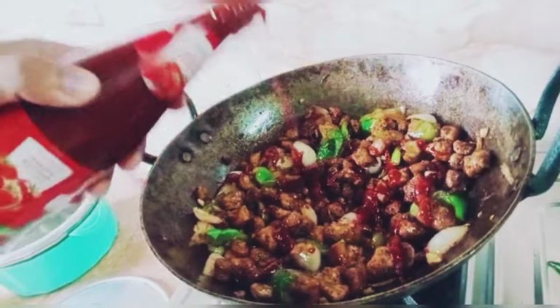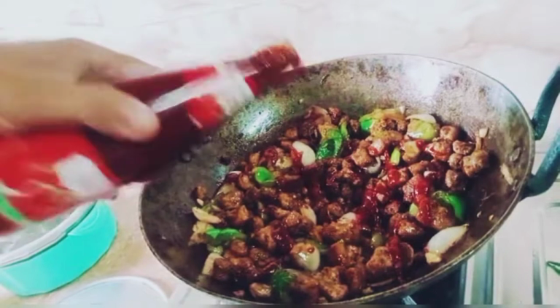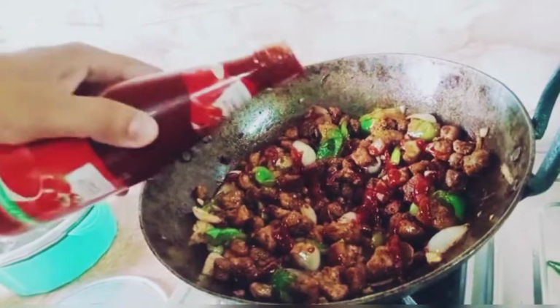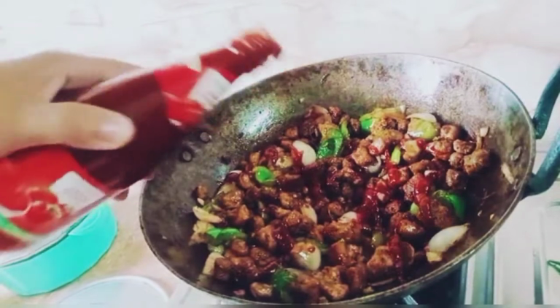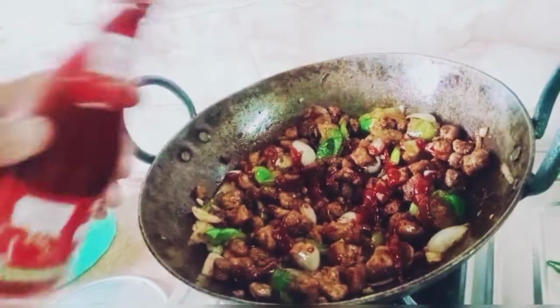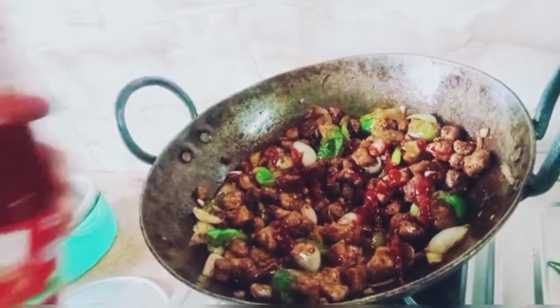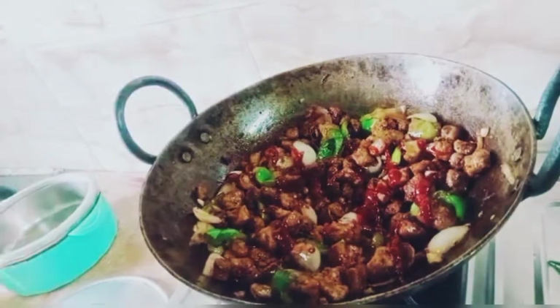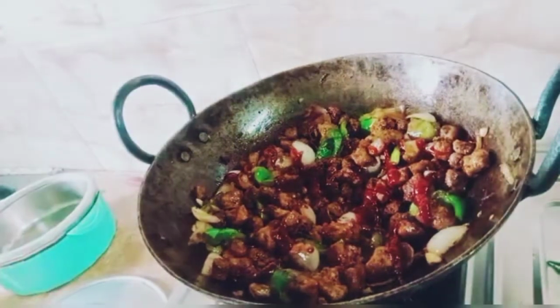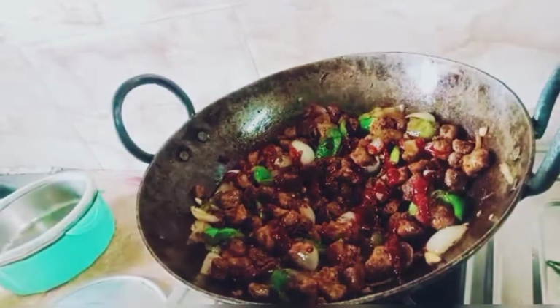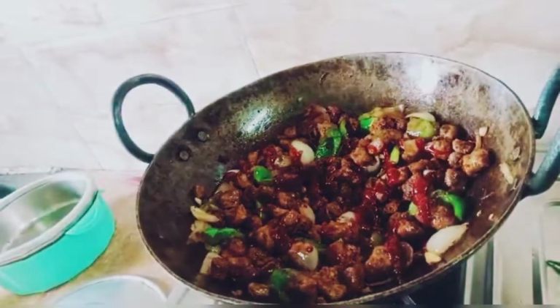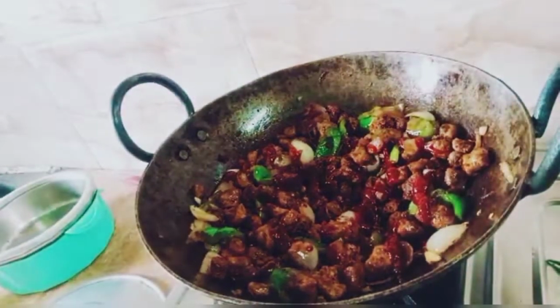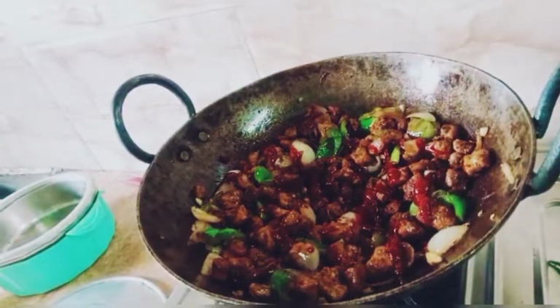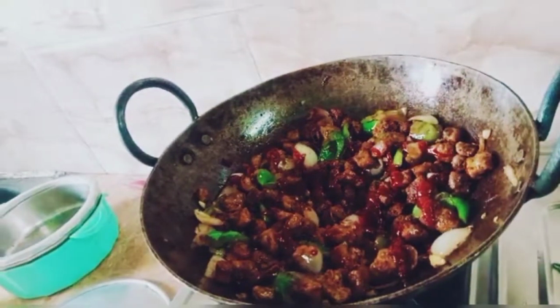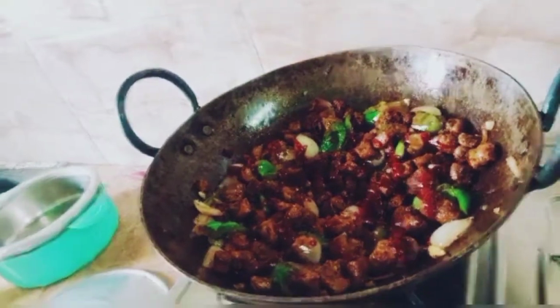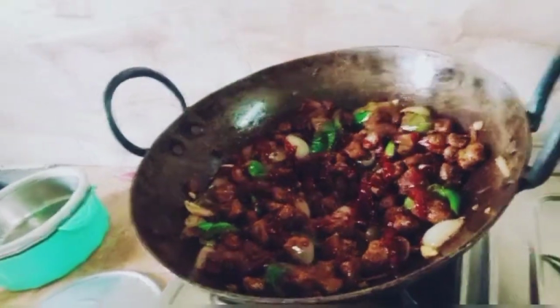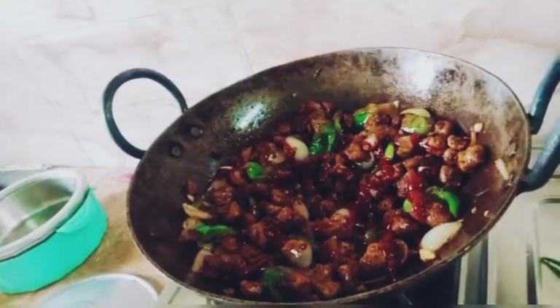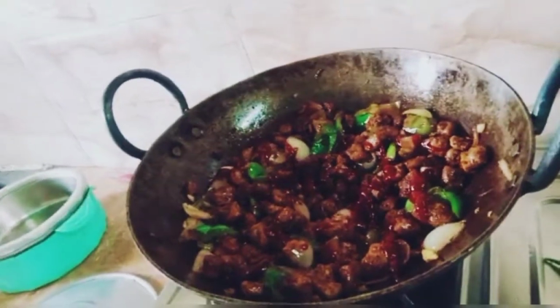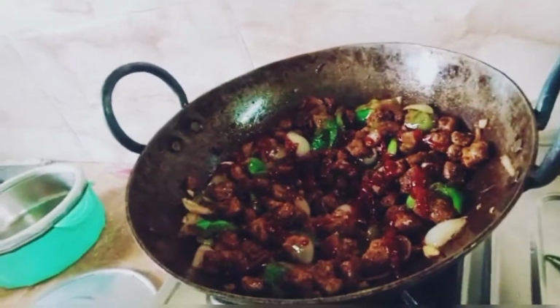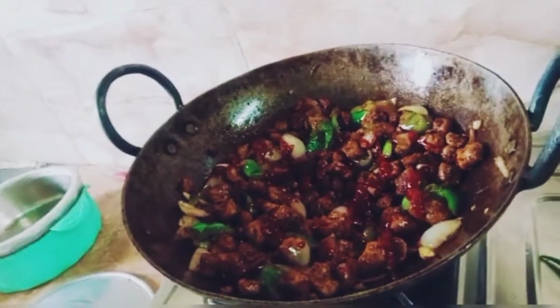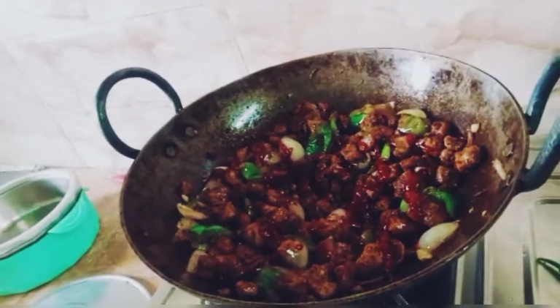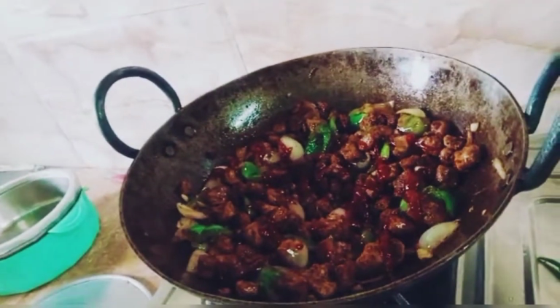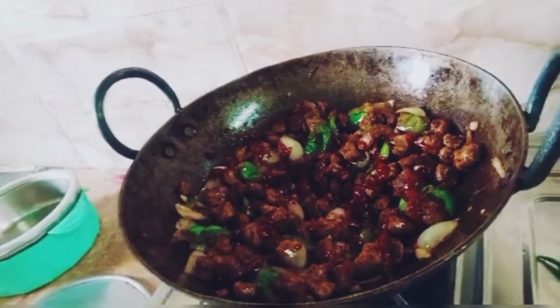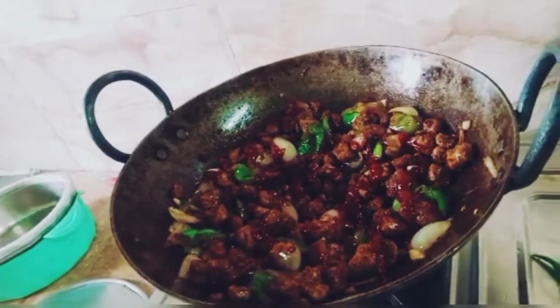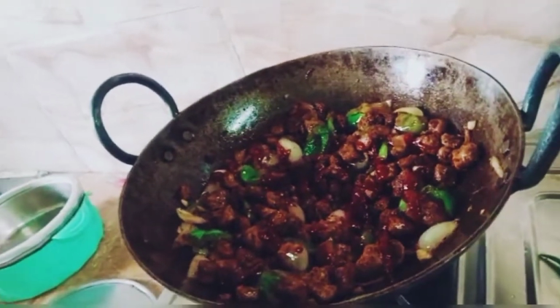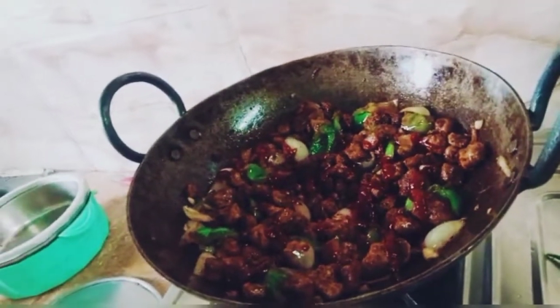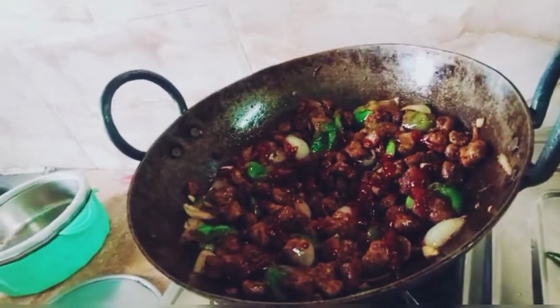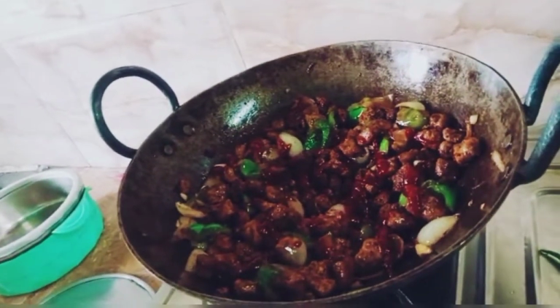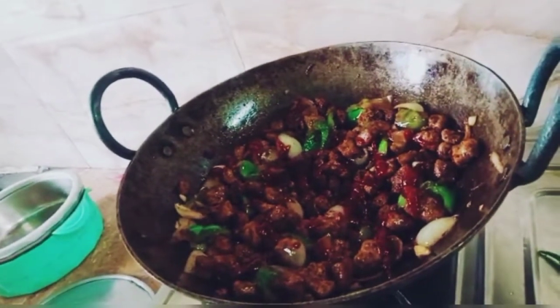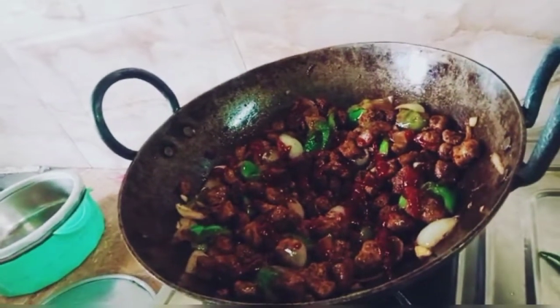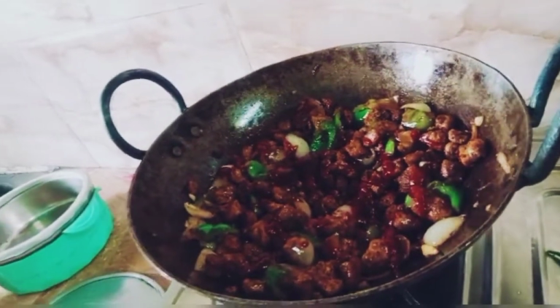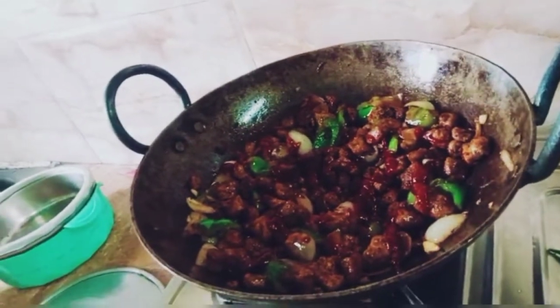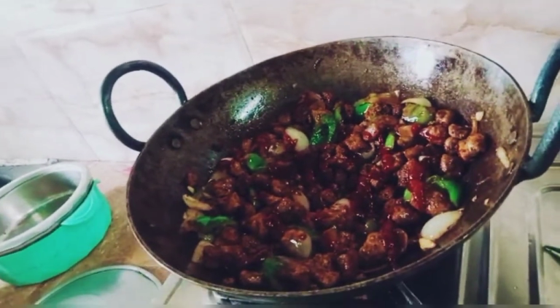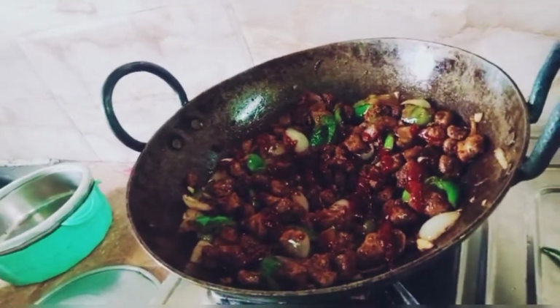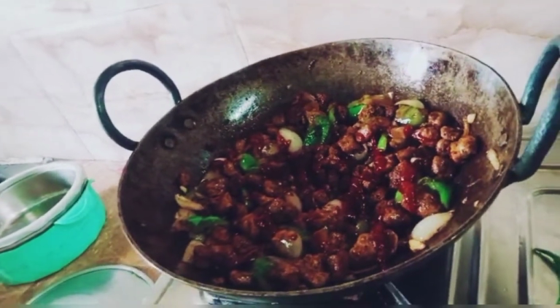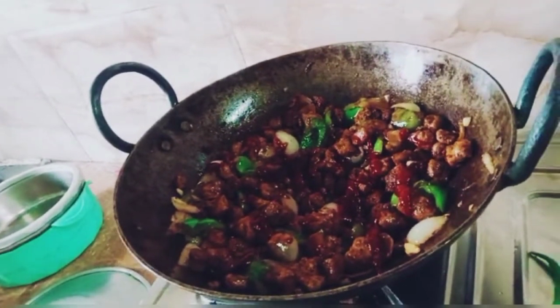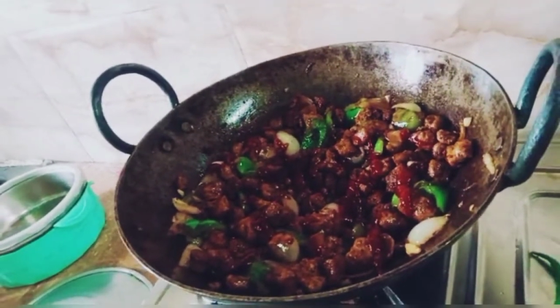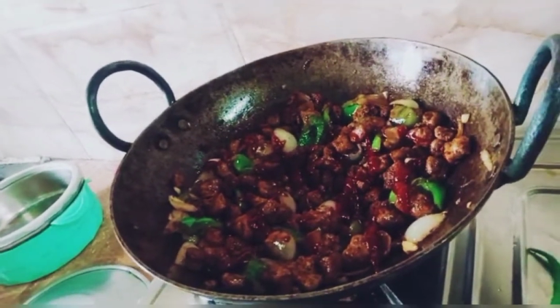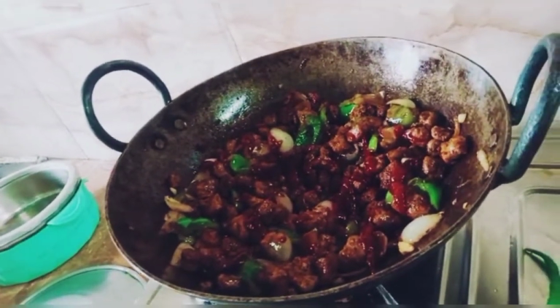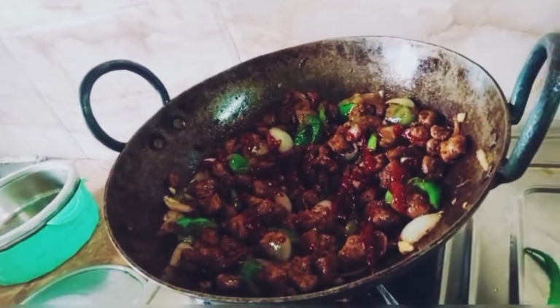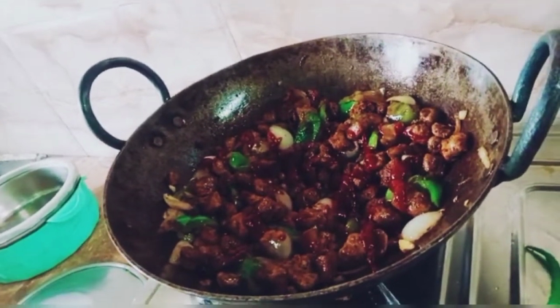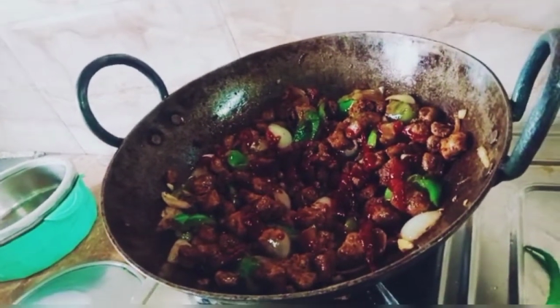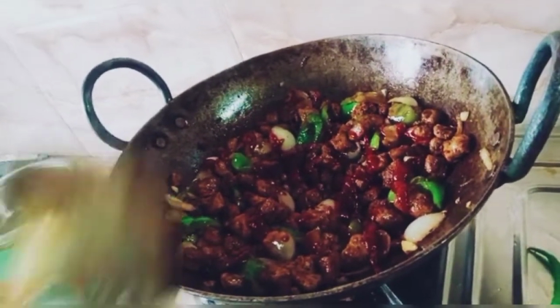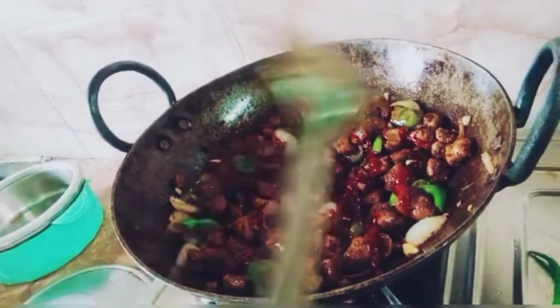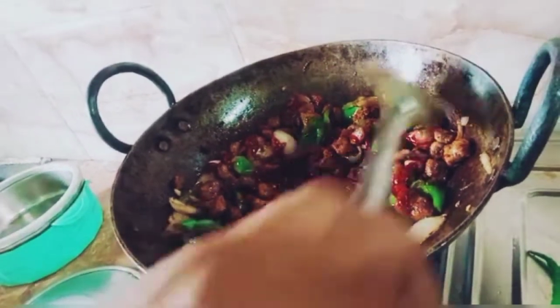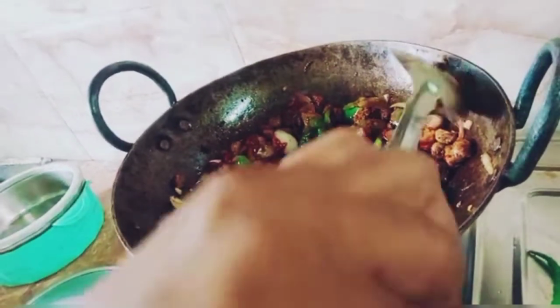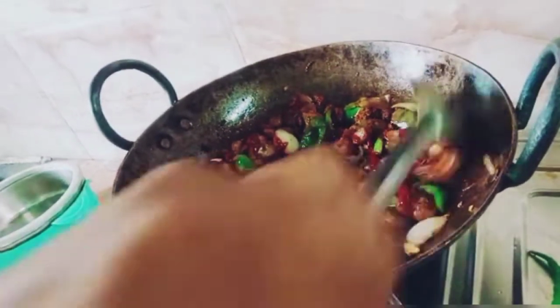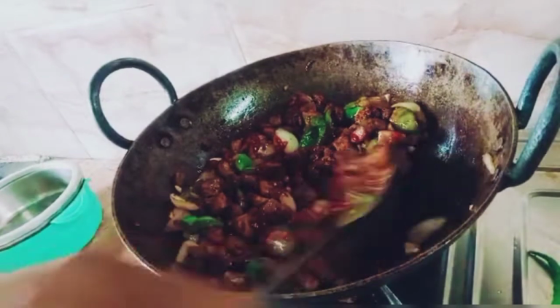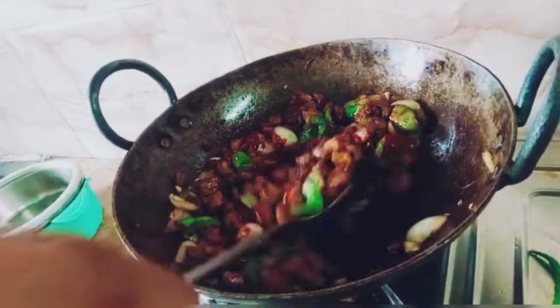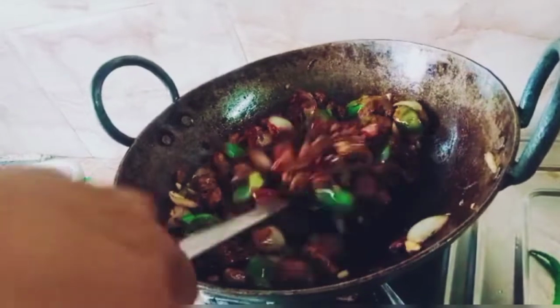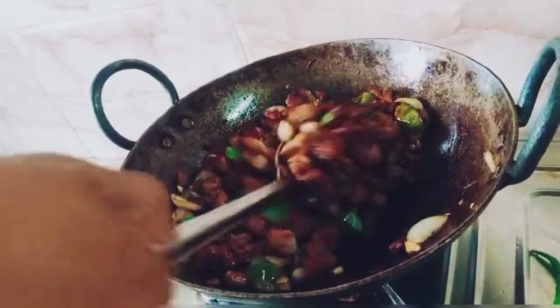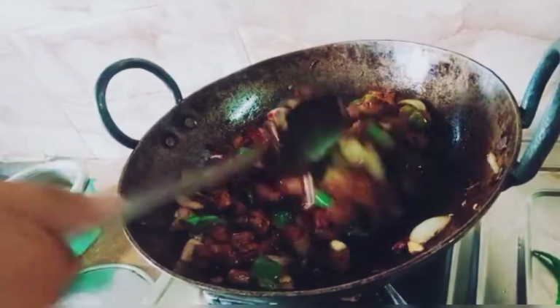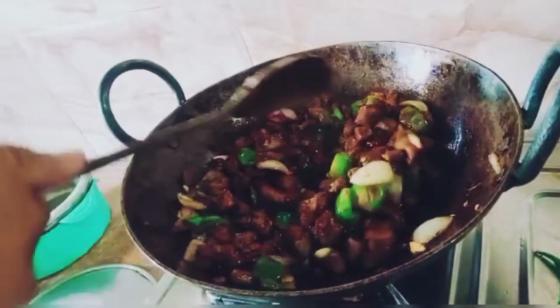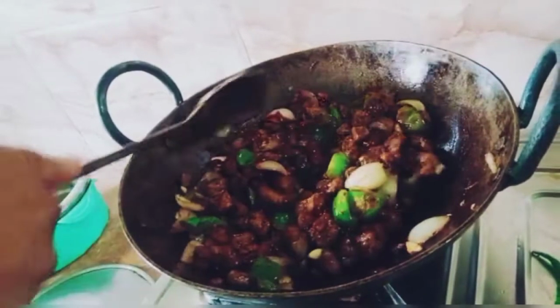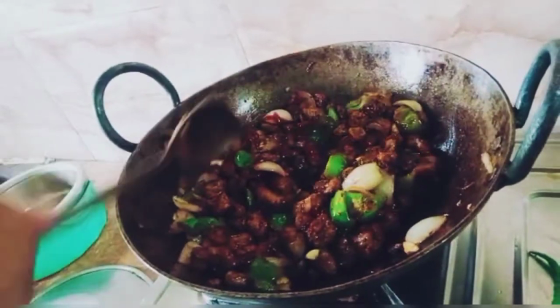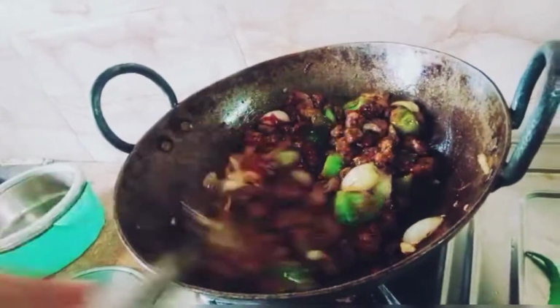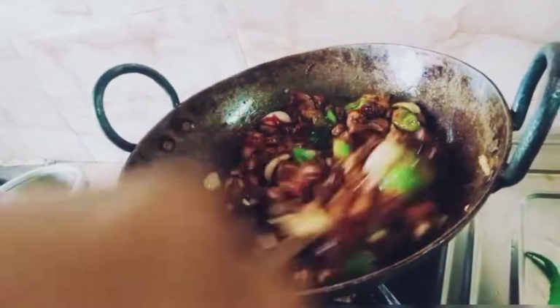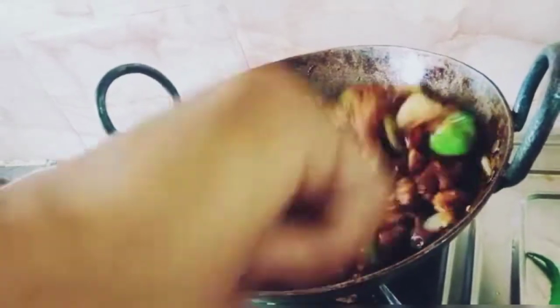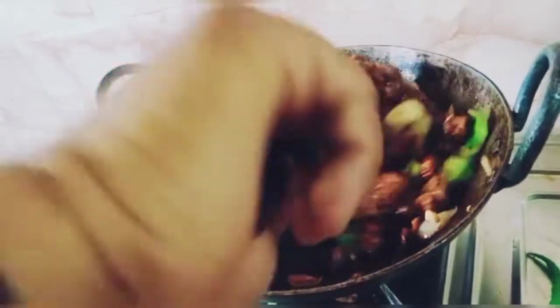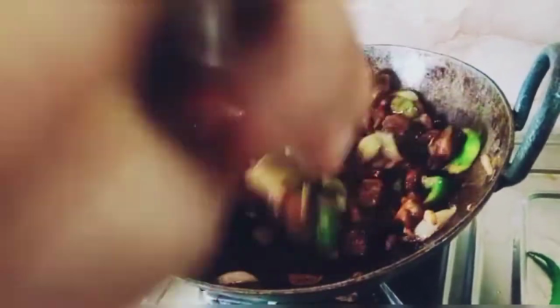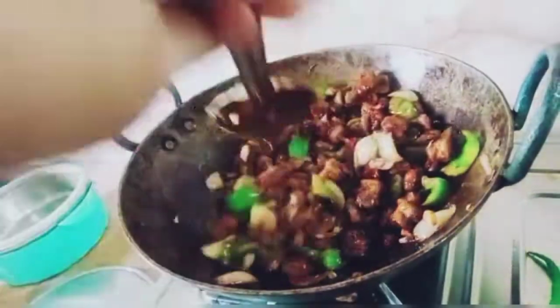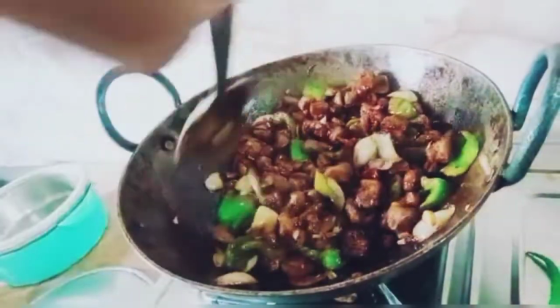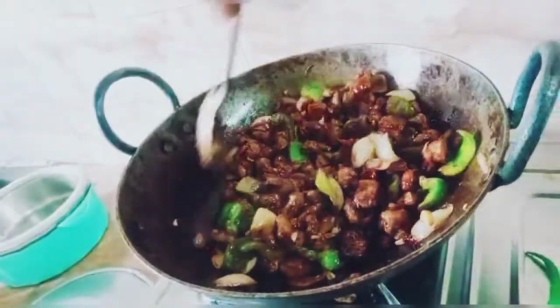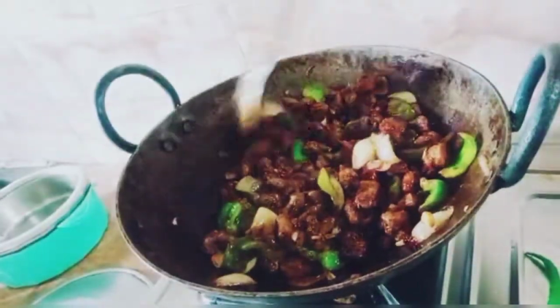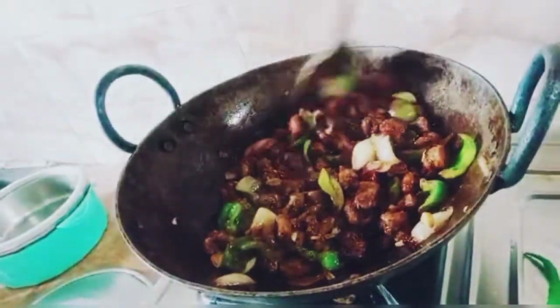Then we add a little tomato ketchup. It is actually a good starter.